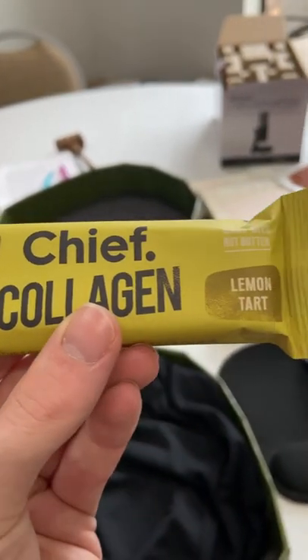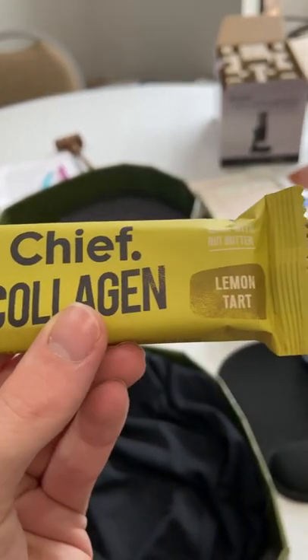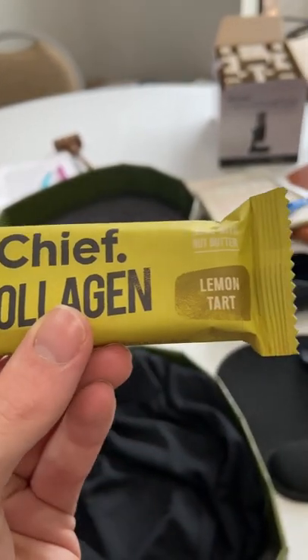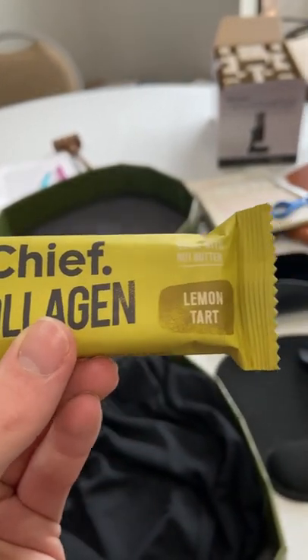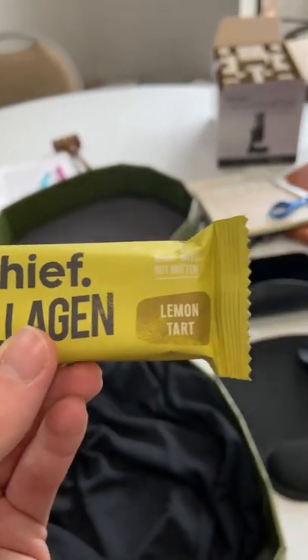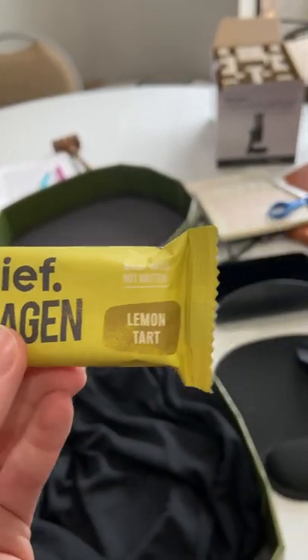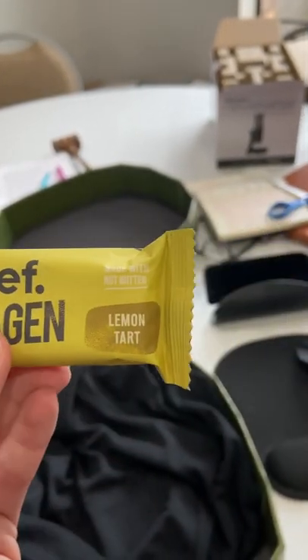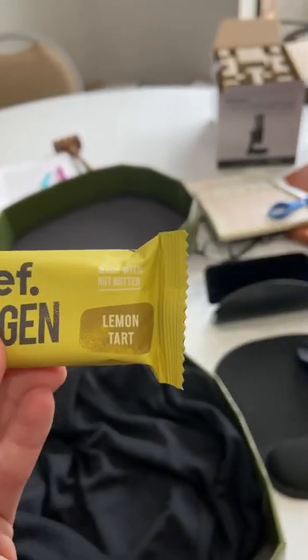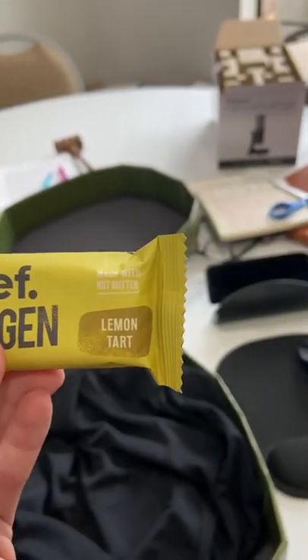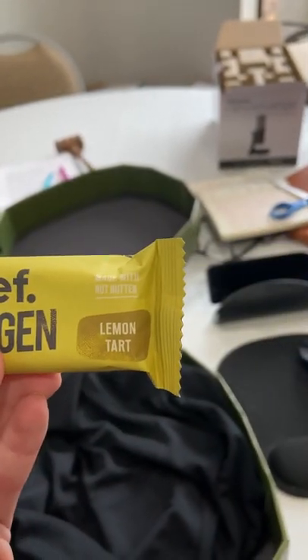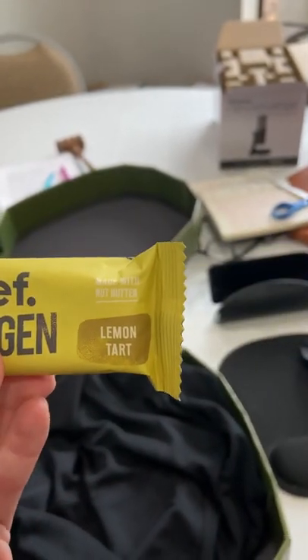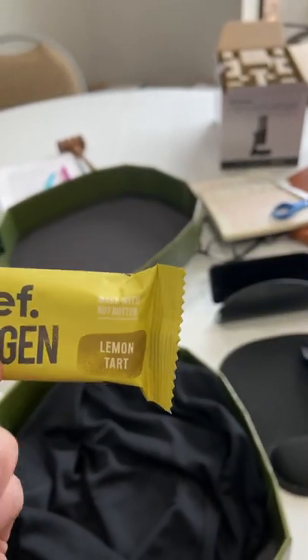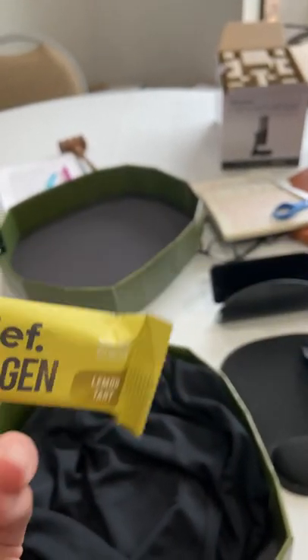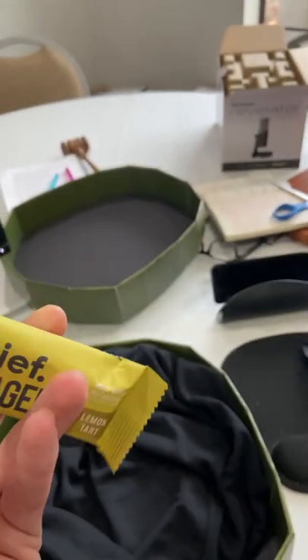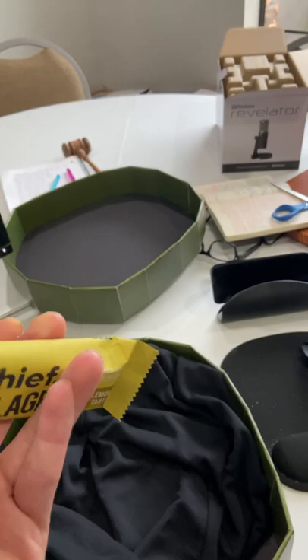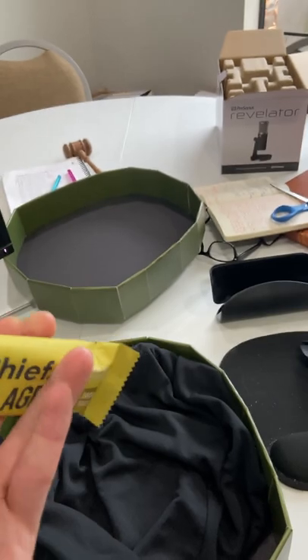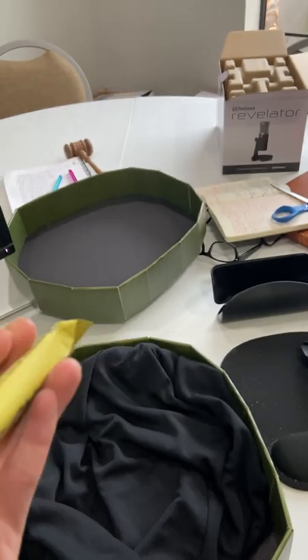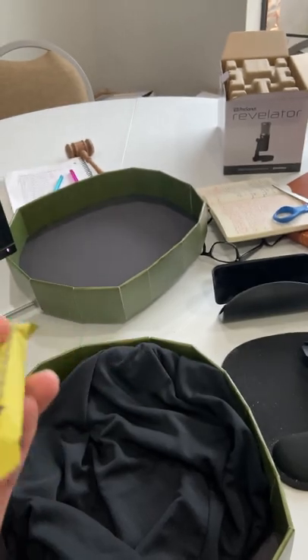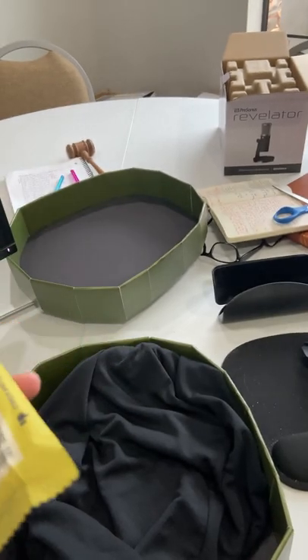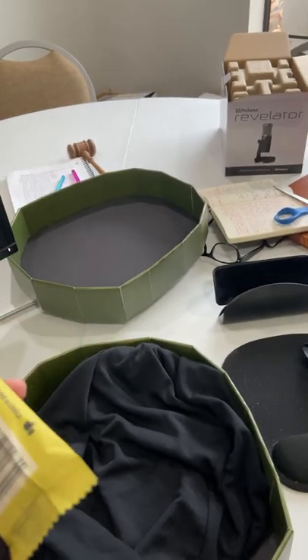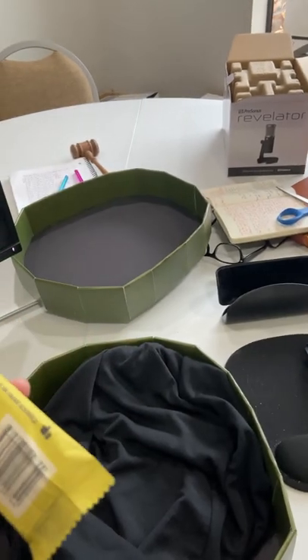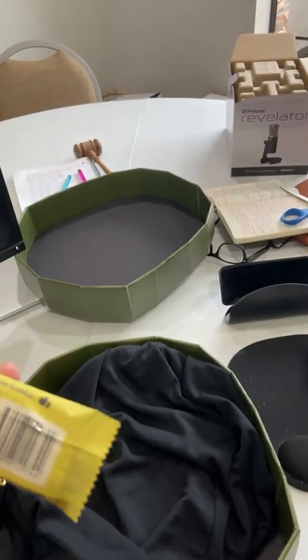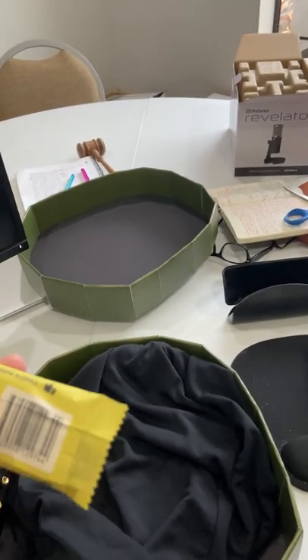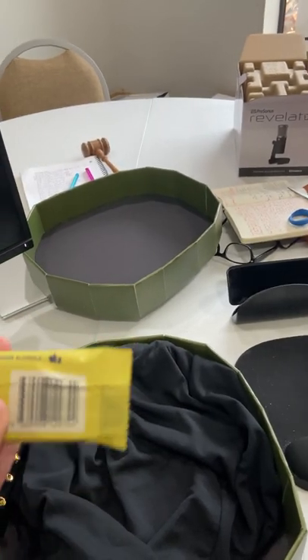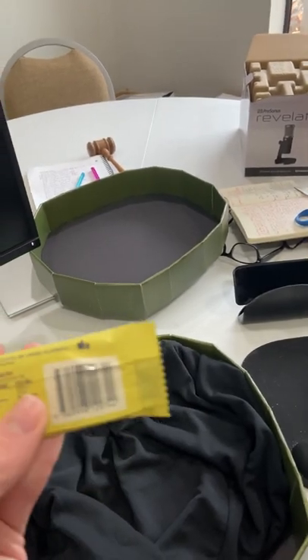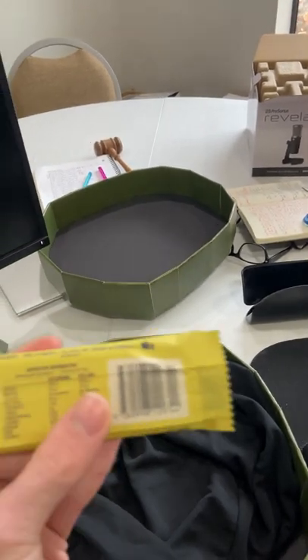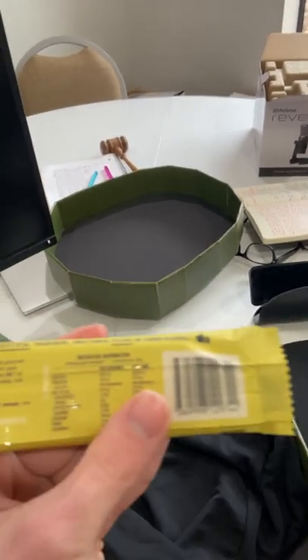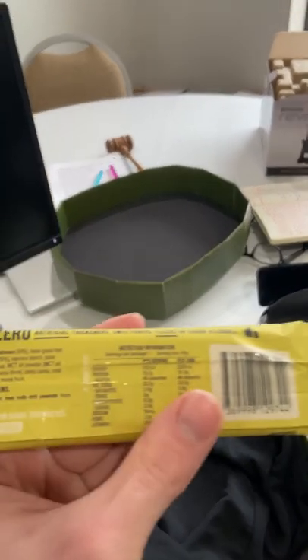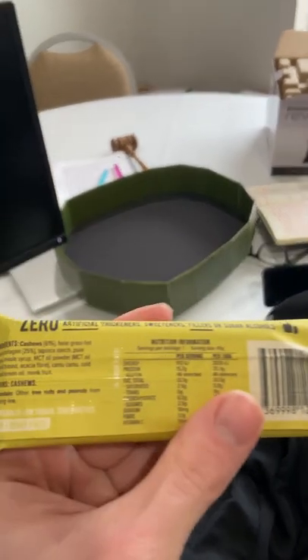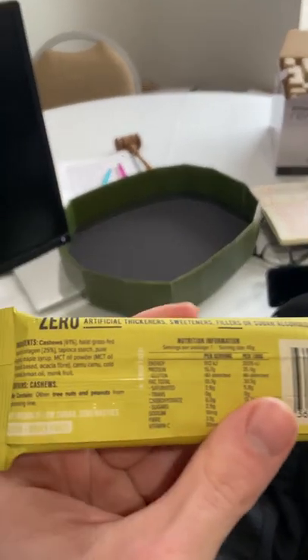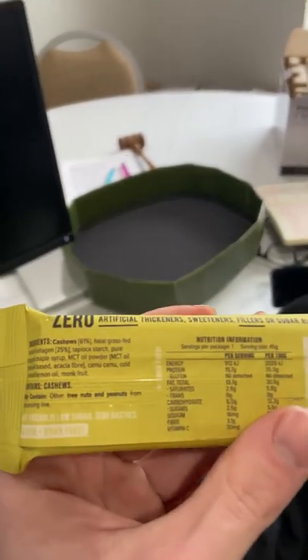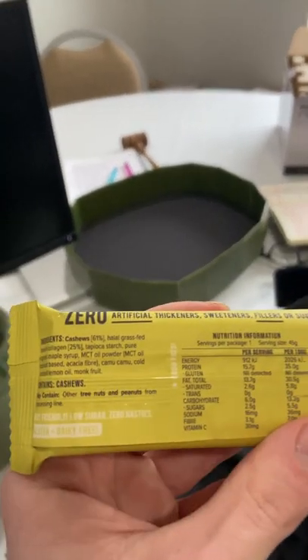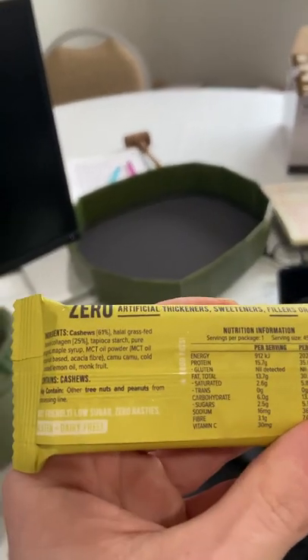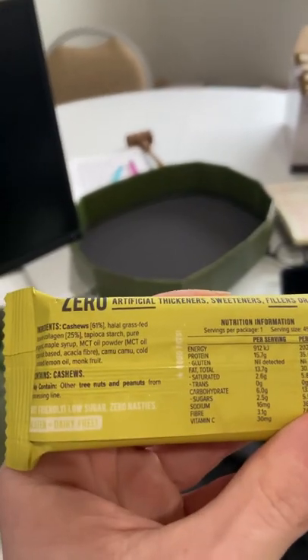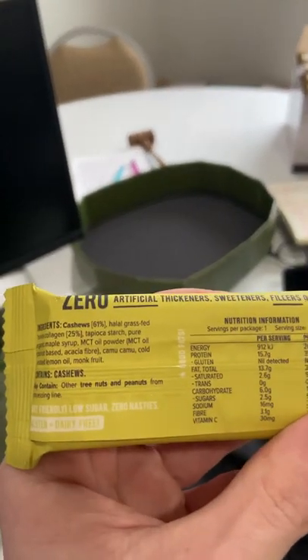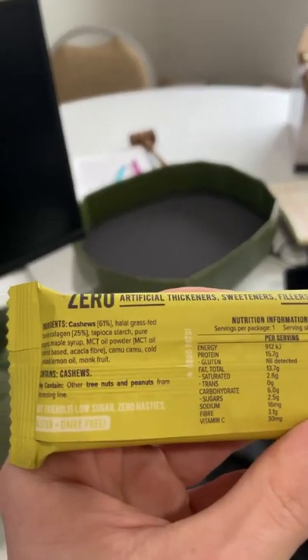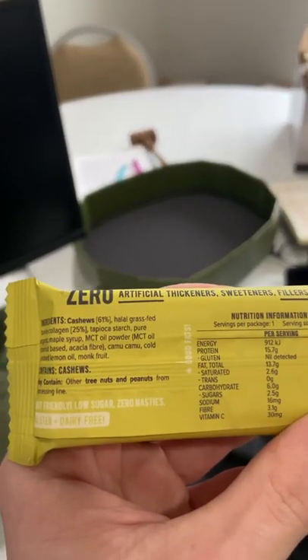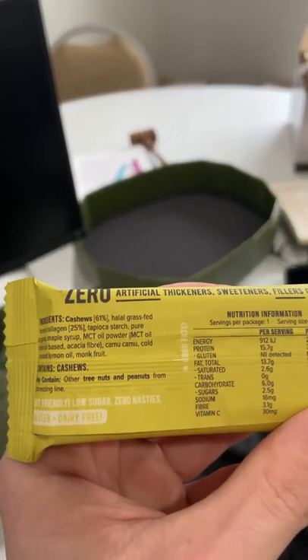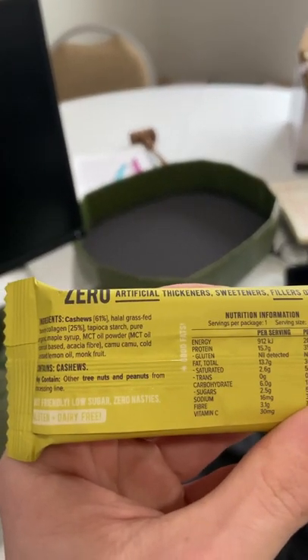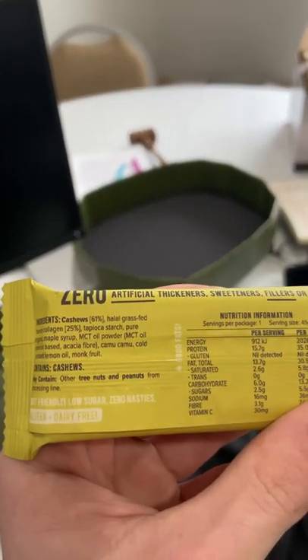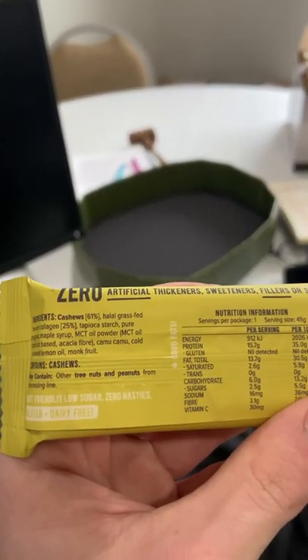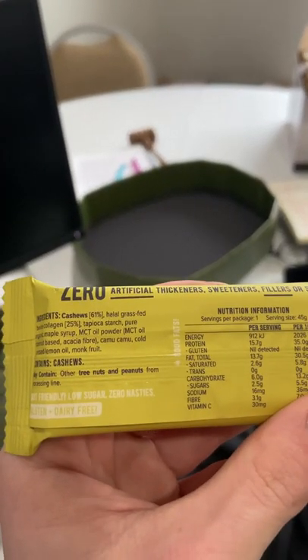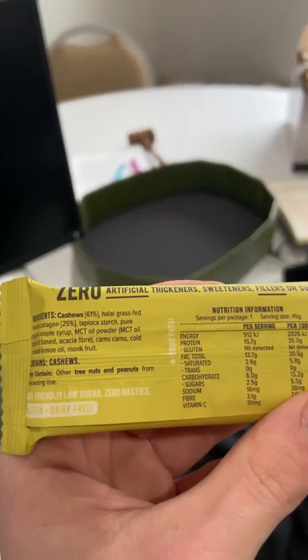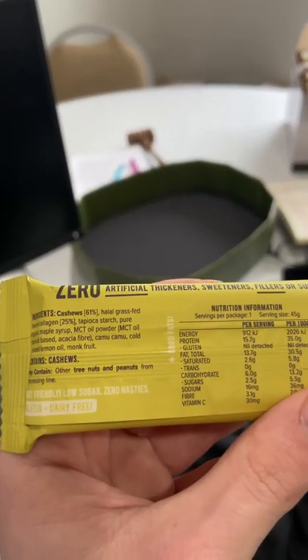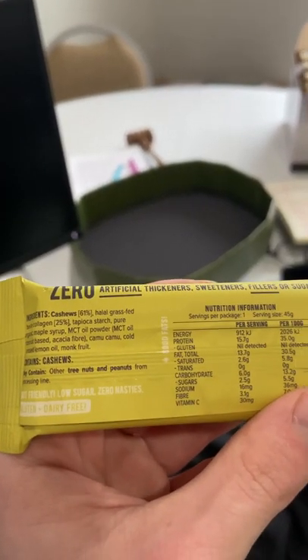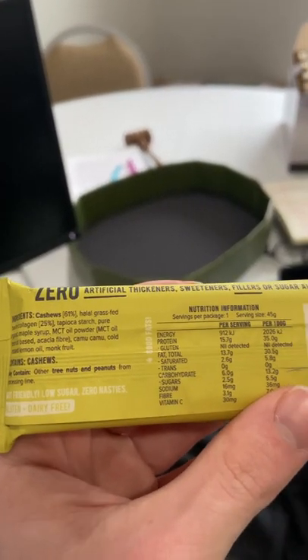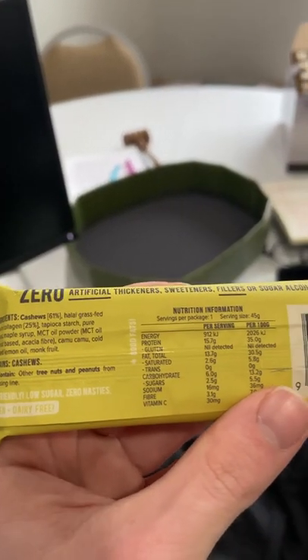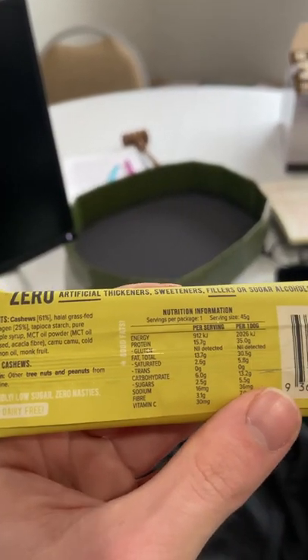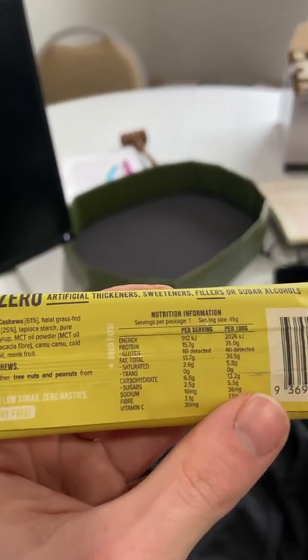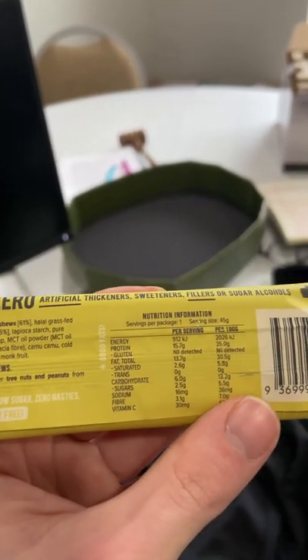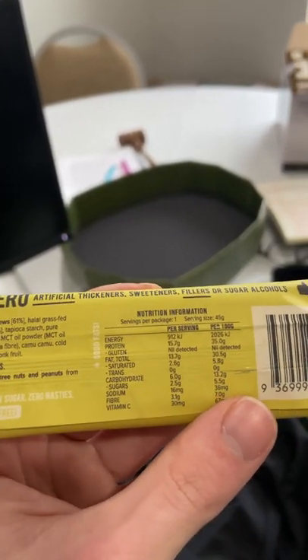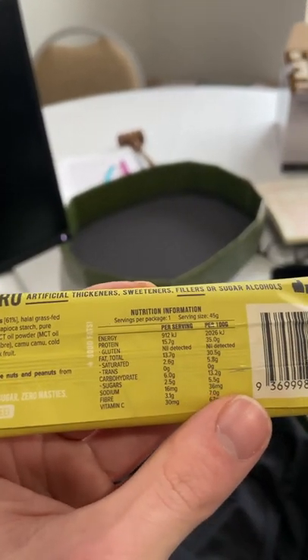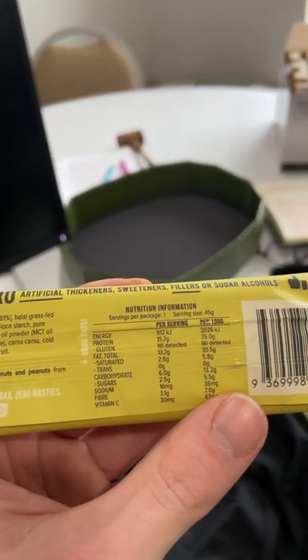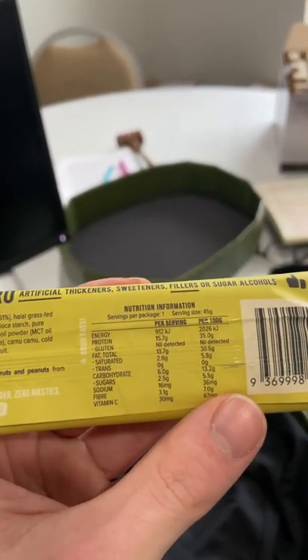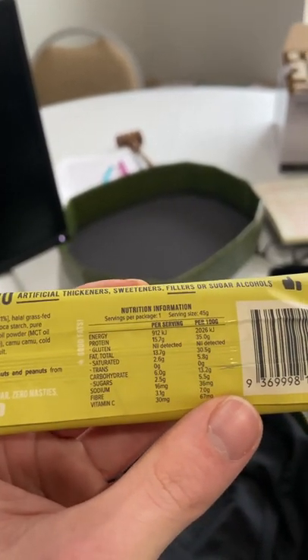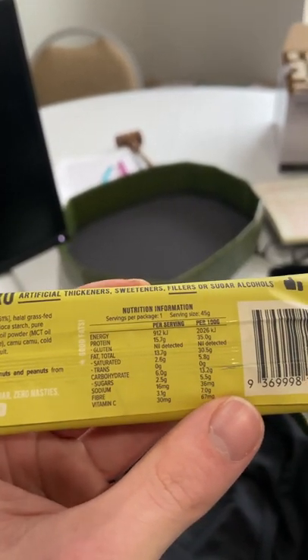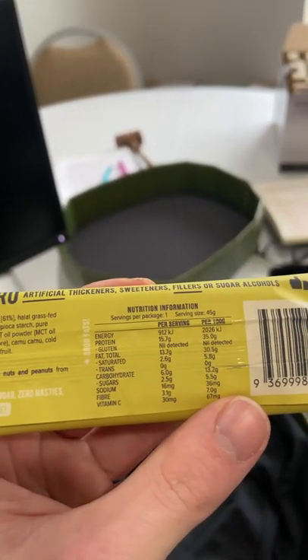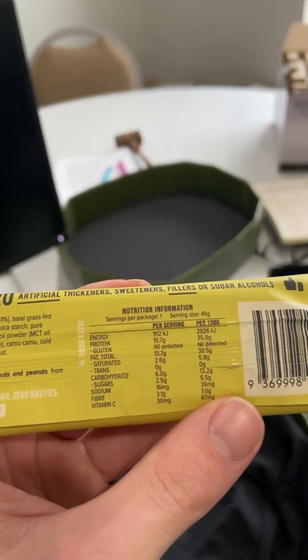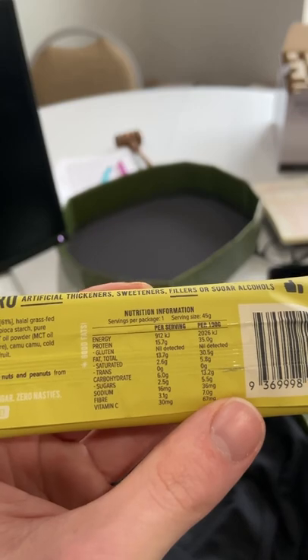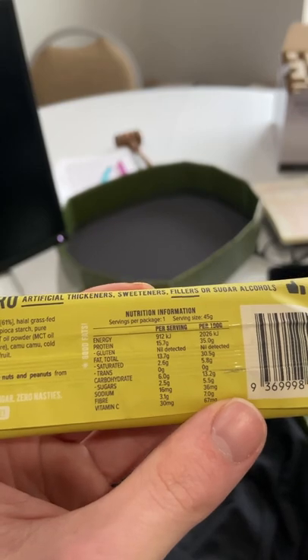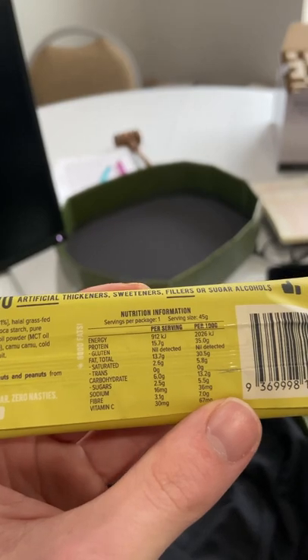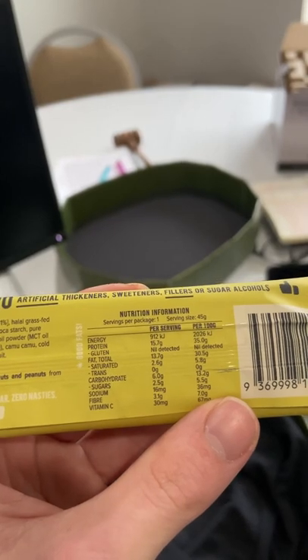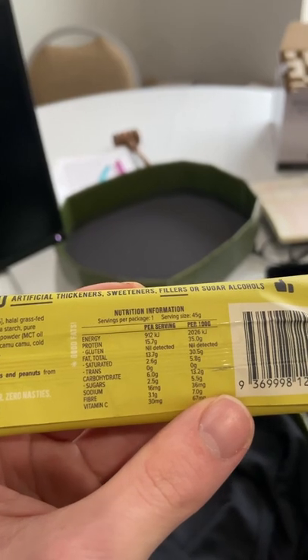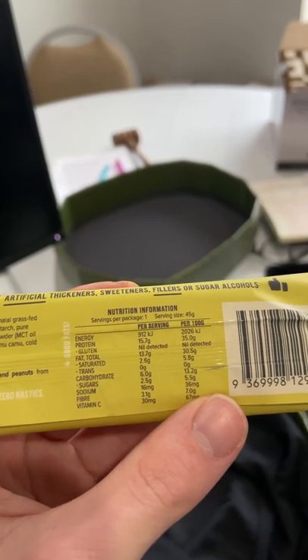It's got a bunch of collagen, a bunch of protein, low sugar, and it's lemon tart flavored. I'm not usually into these things, but I'll have to check this one out.